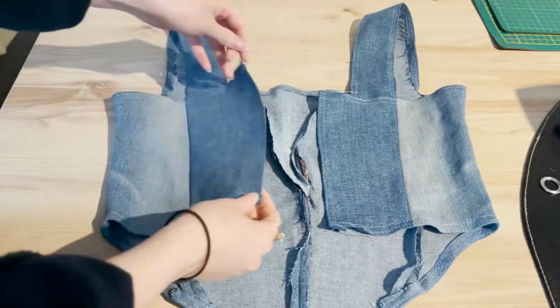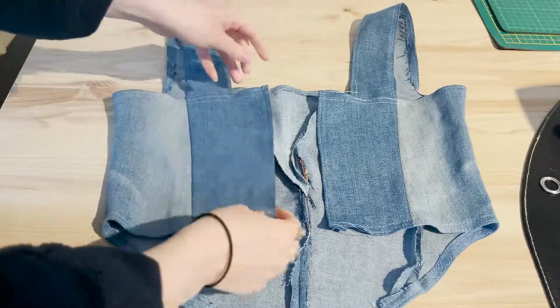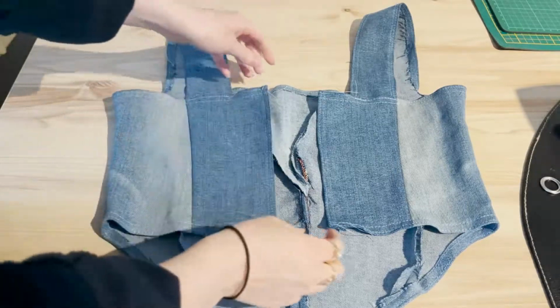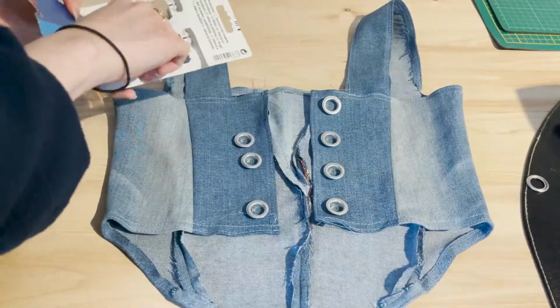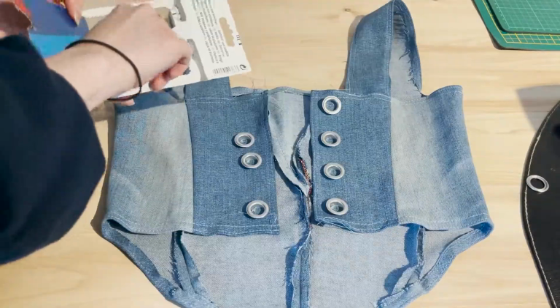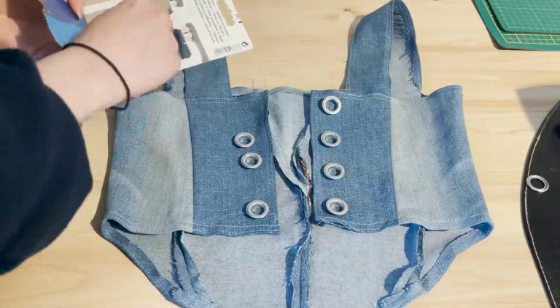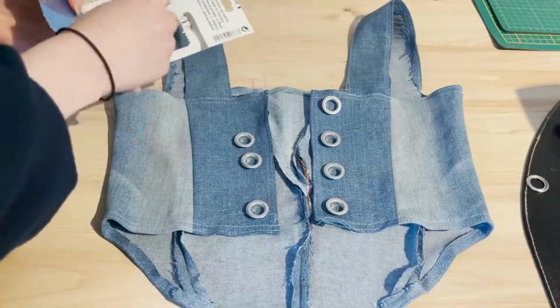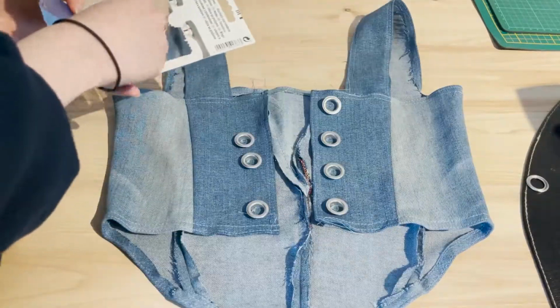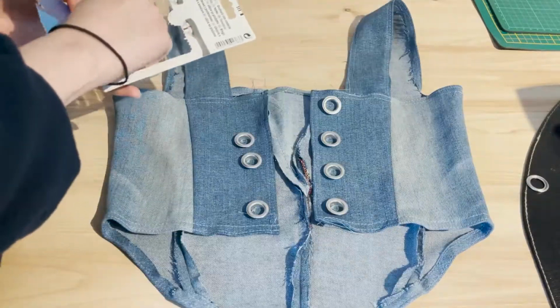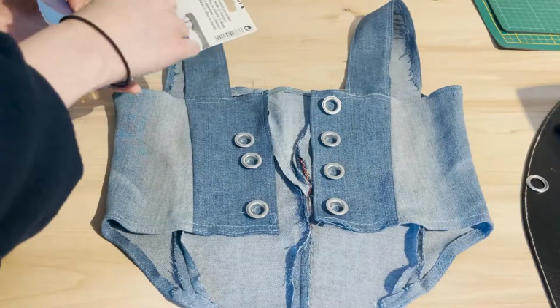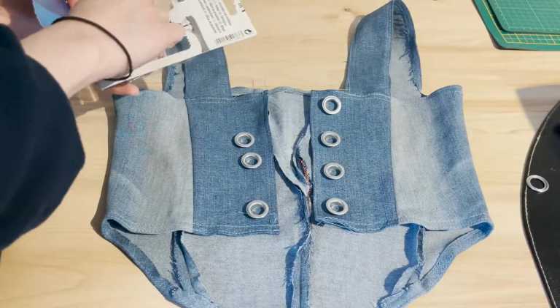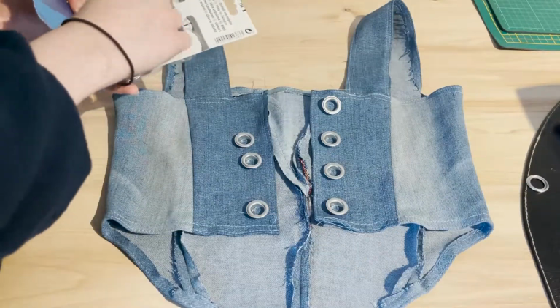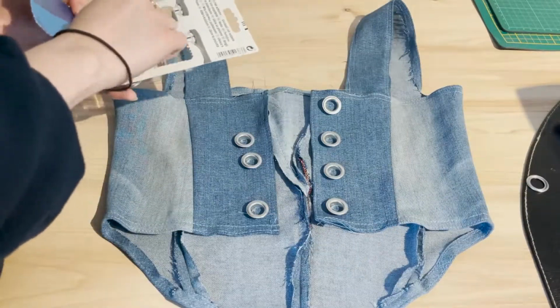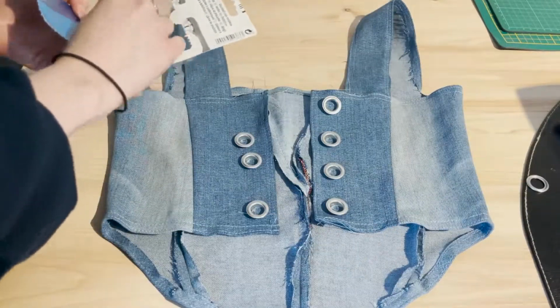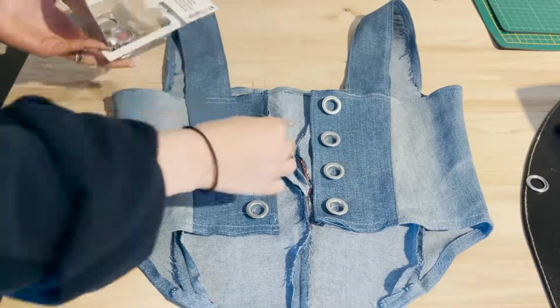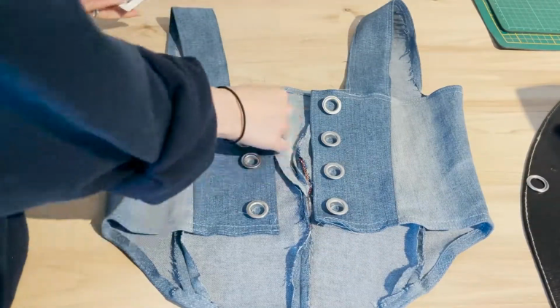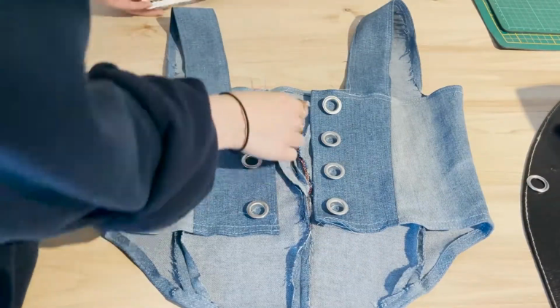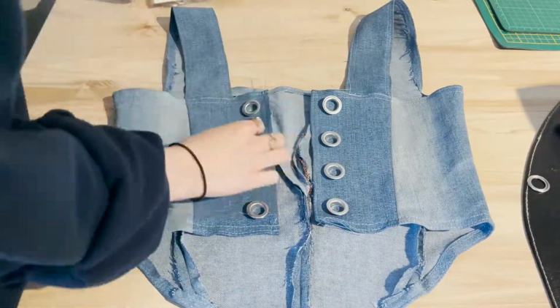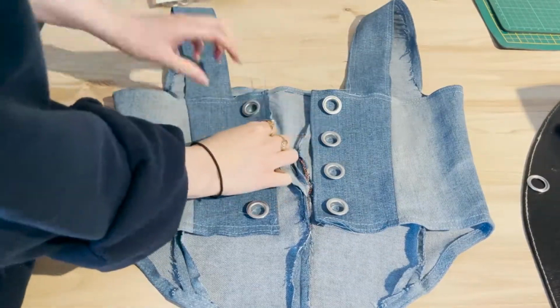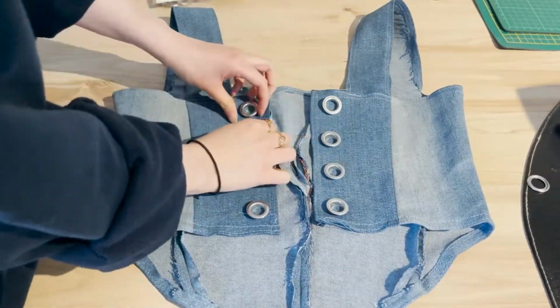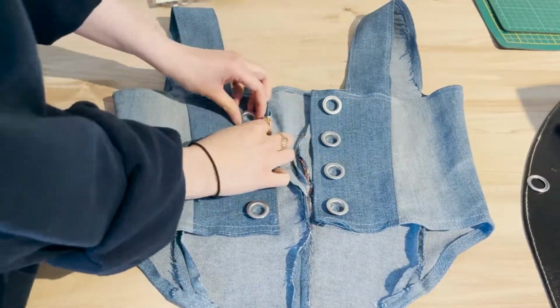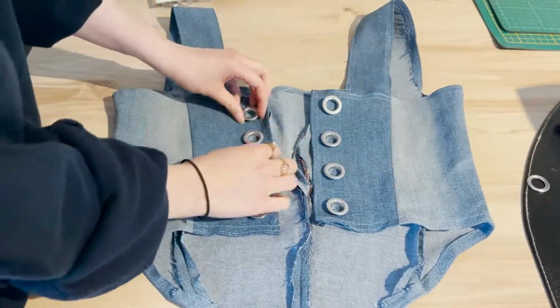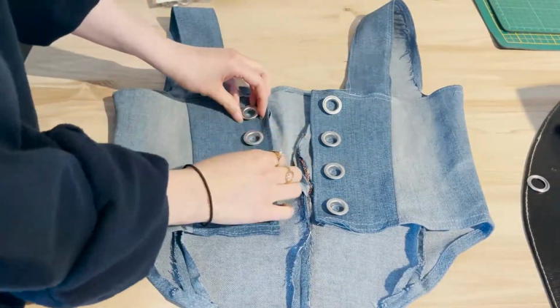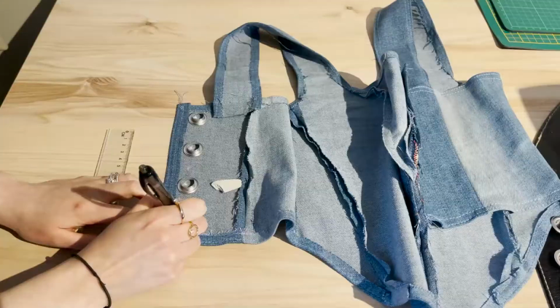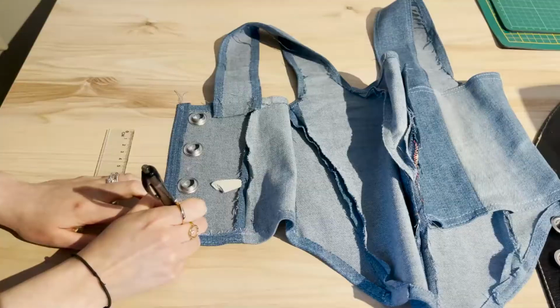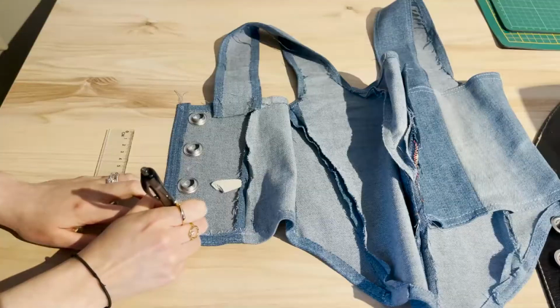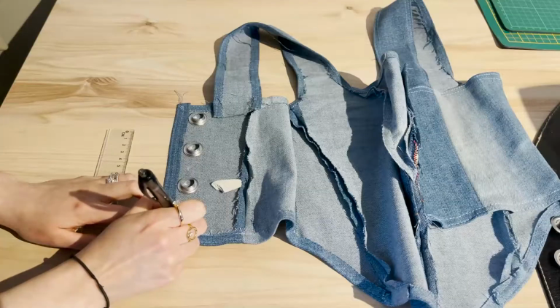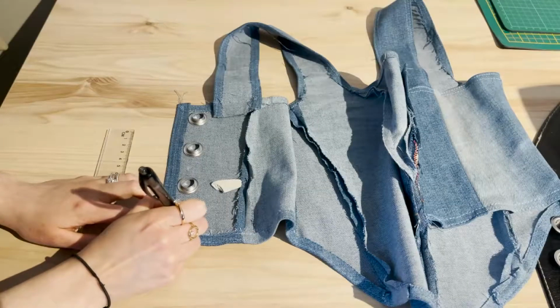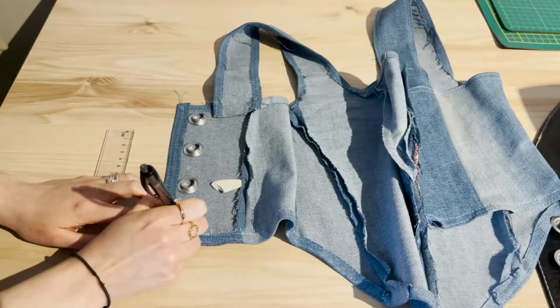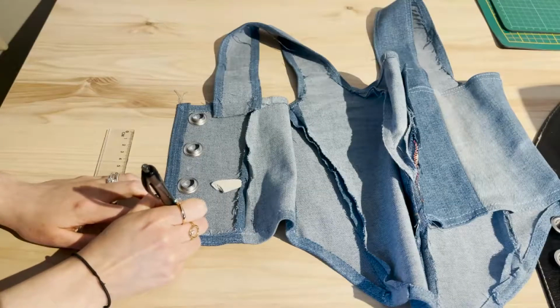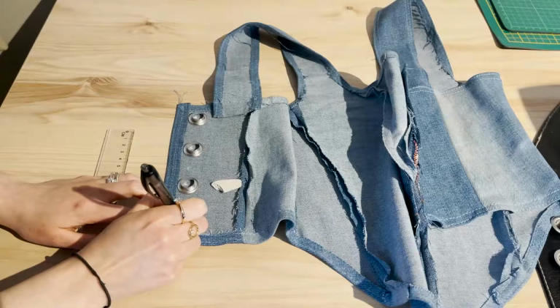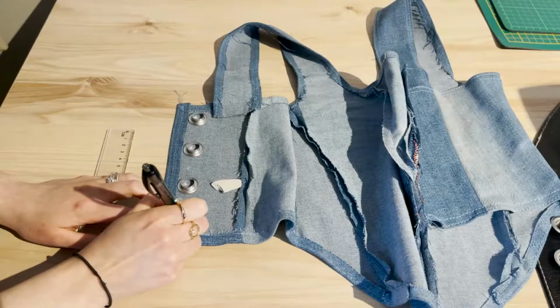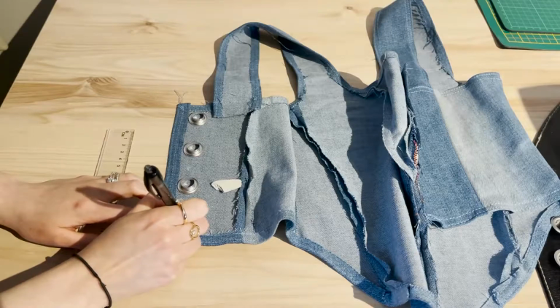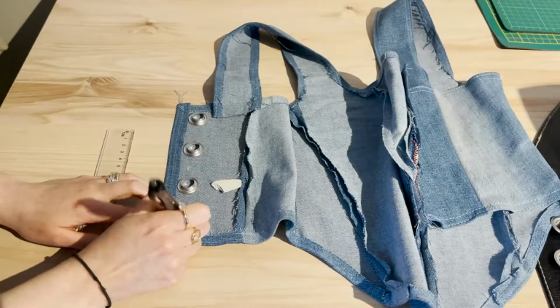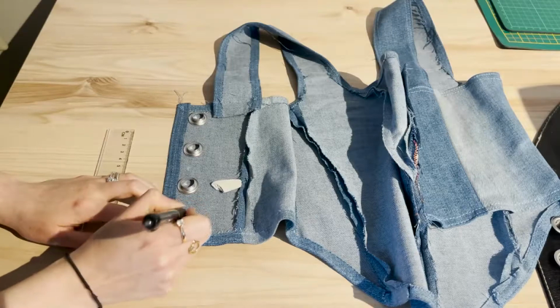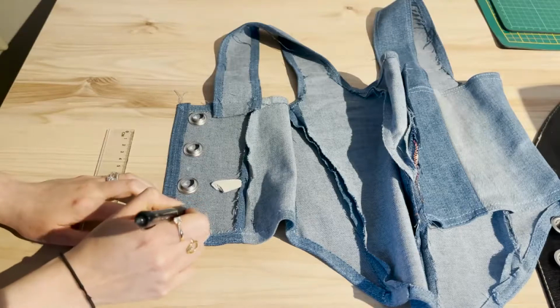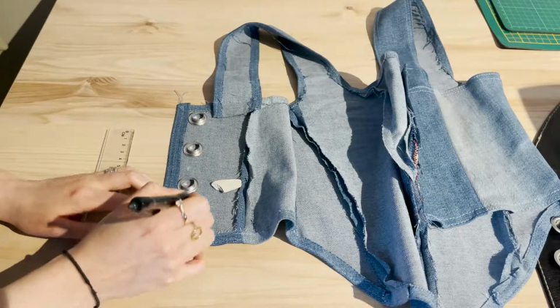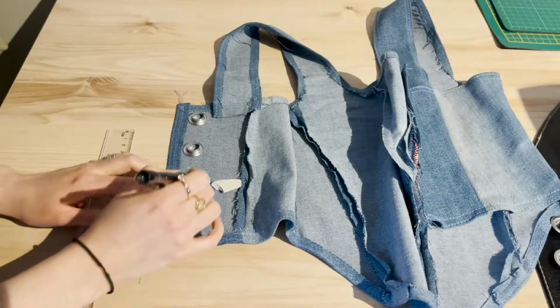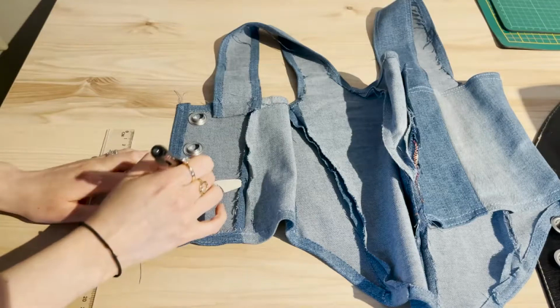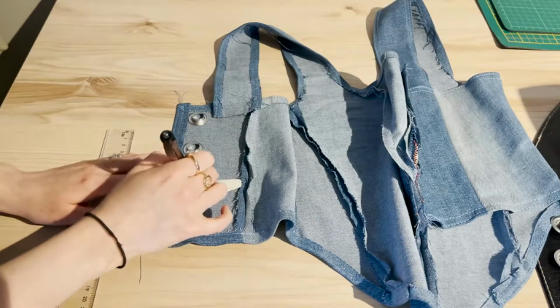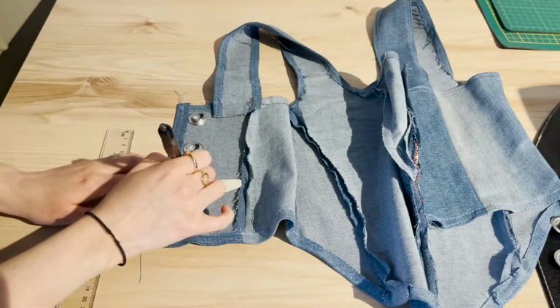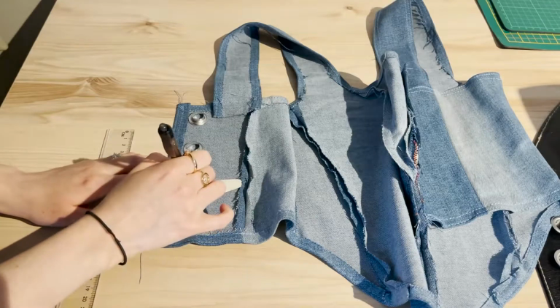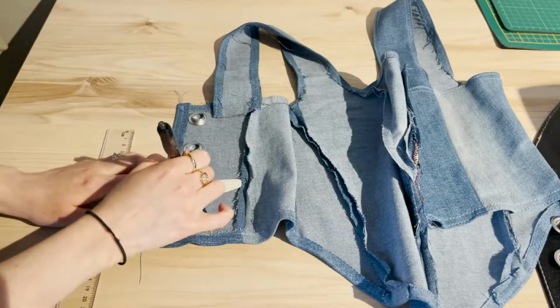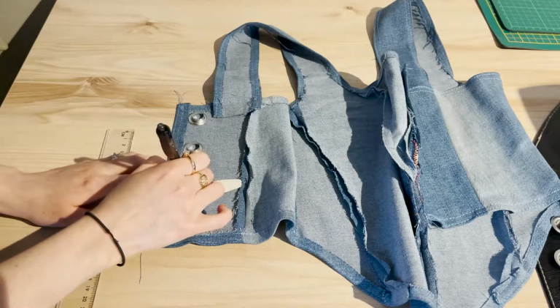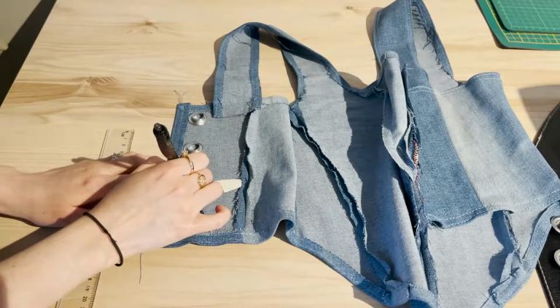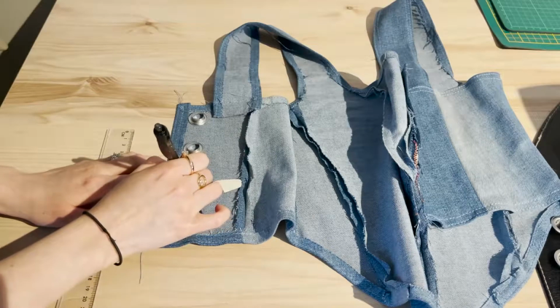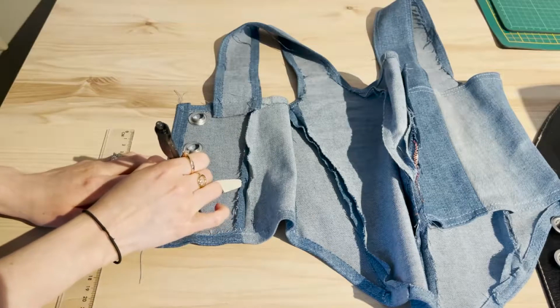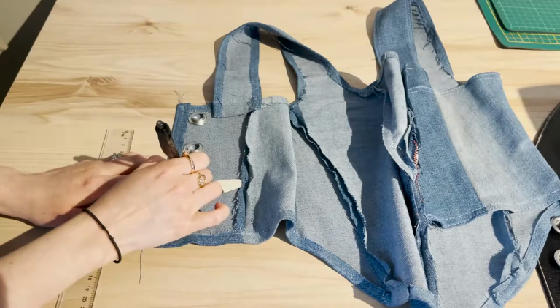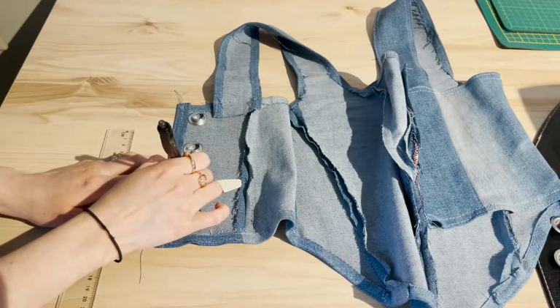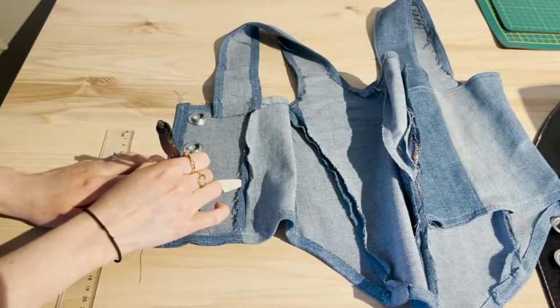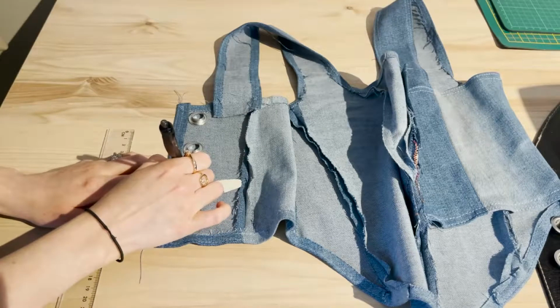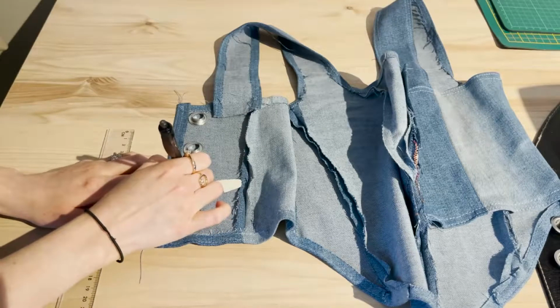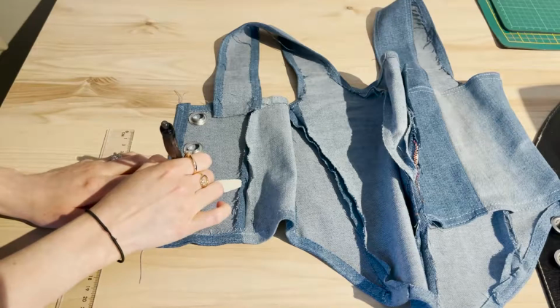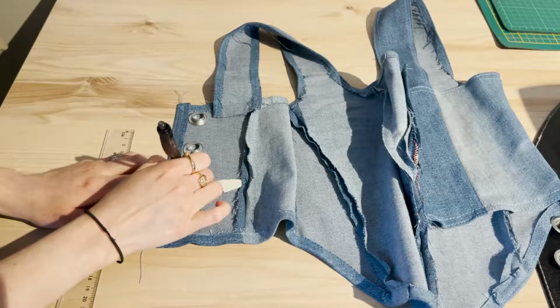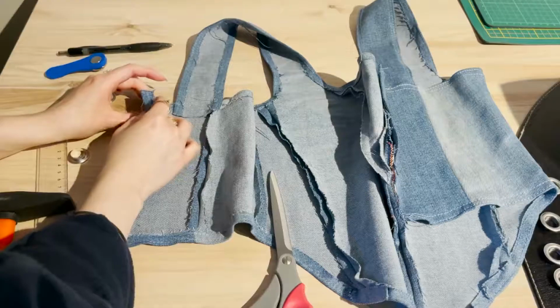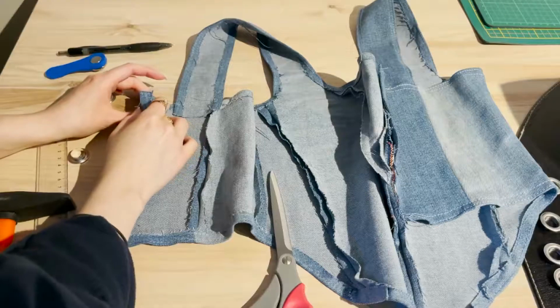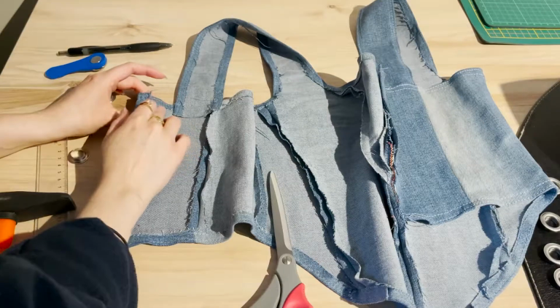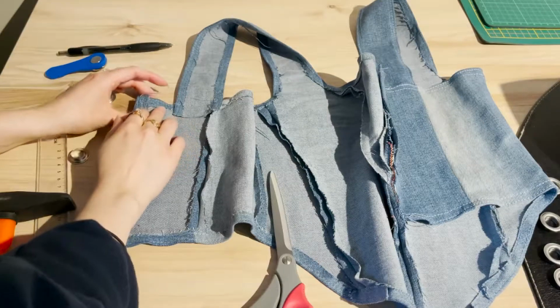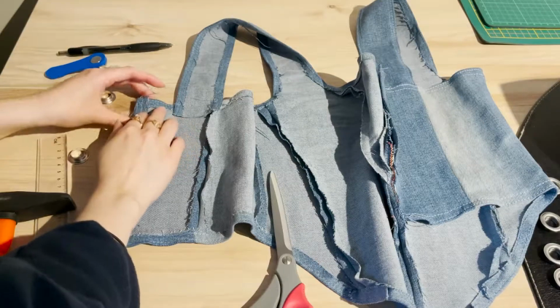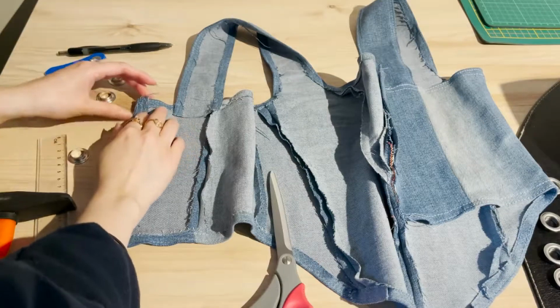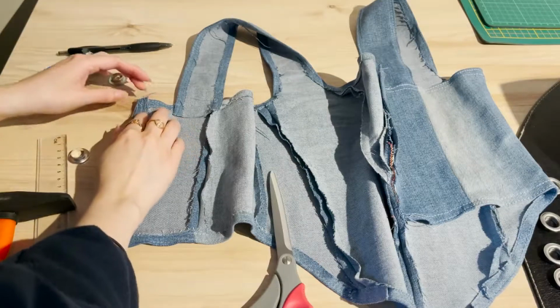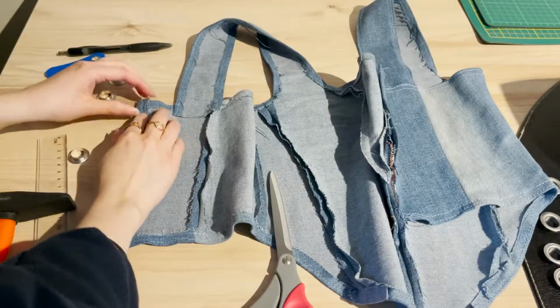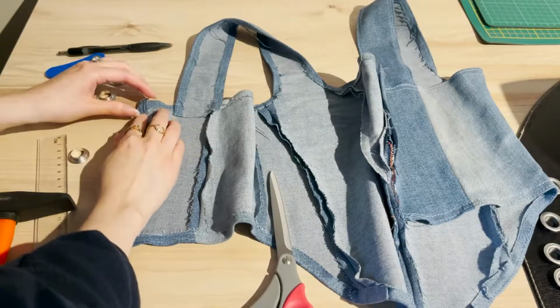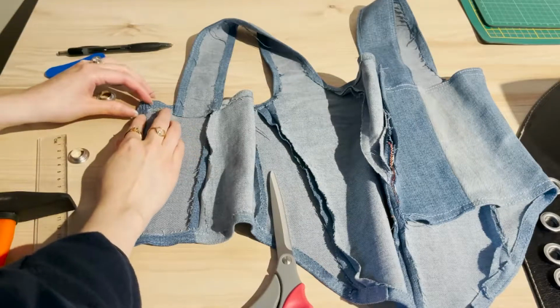This is my first time doing the rings so I had to watch a tutorial. But I think it's pretty easy — if I can do it, you can do it.